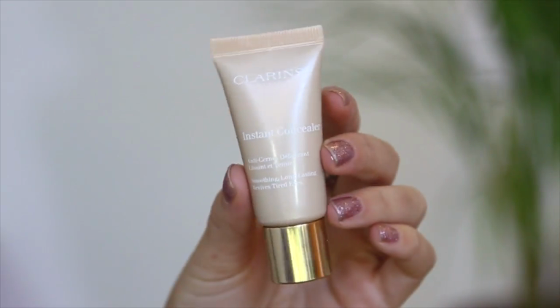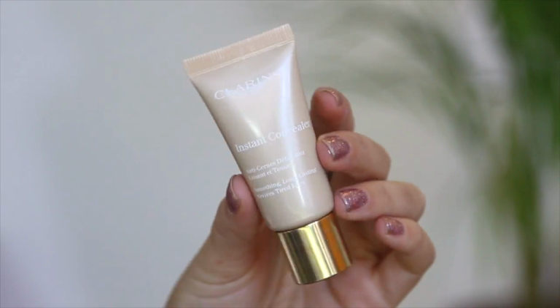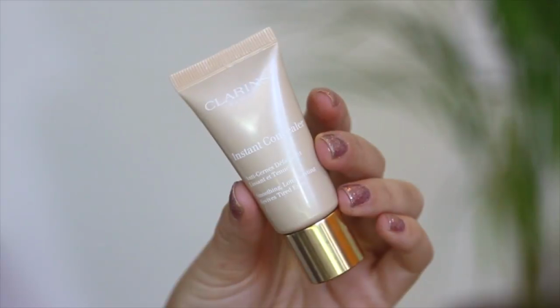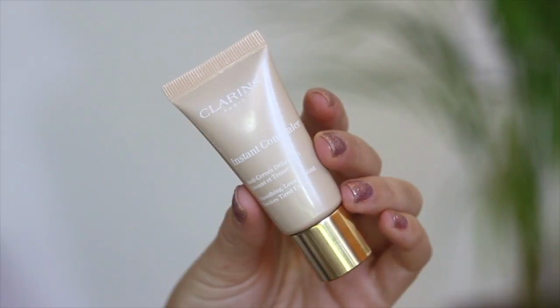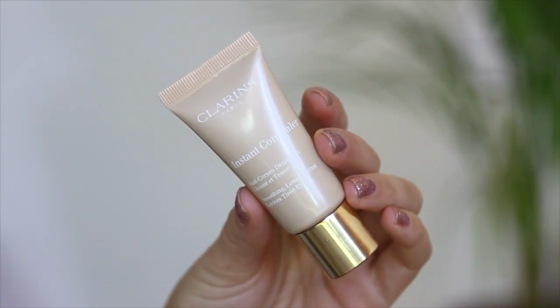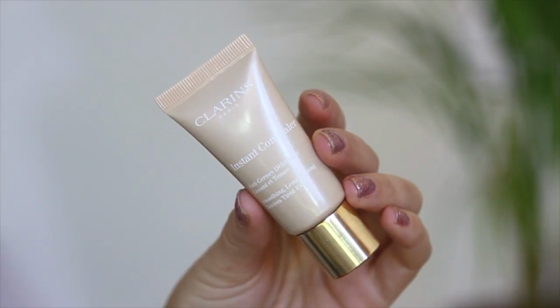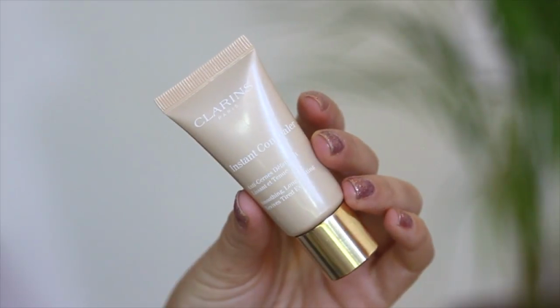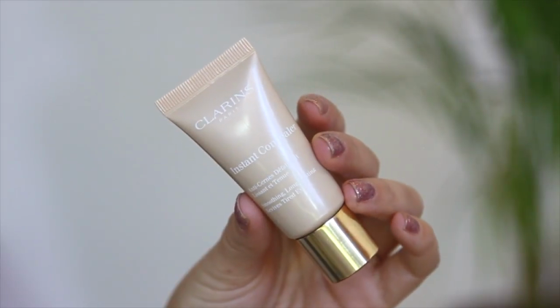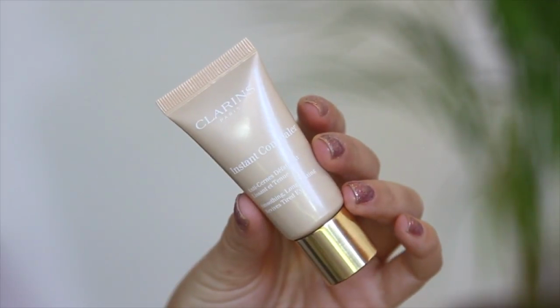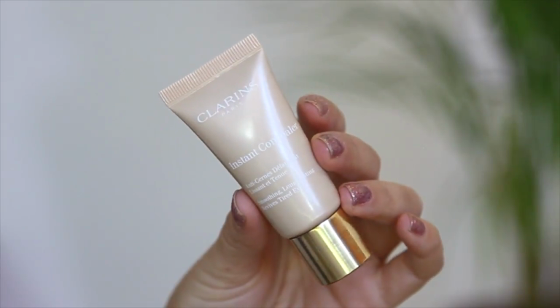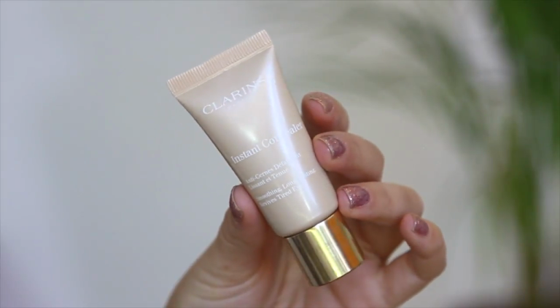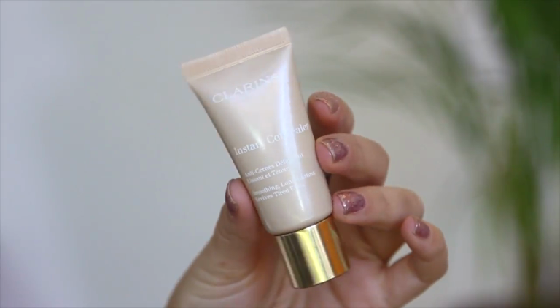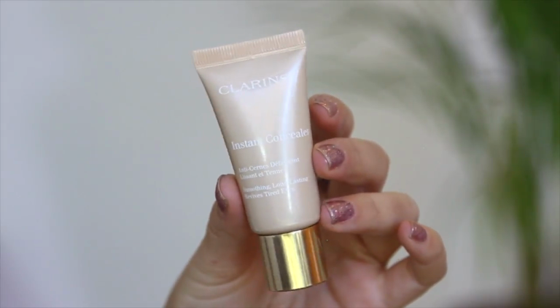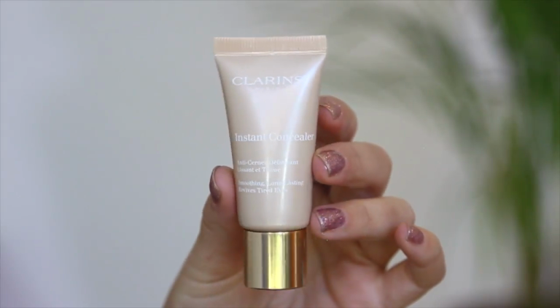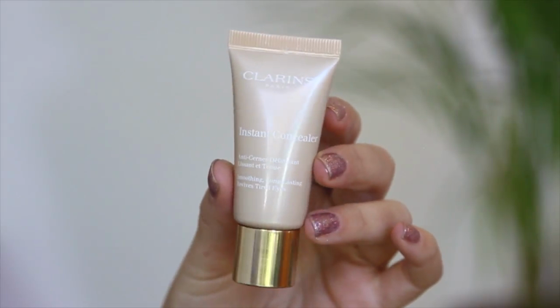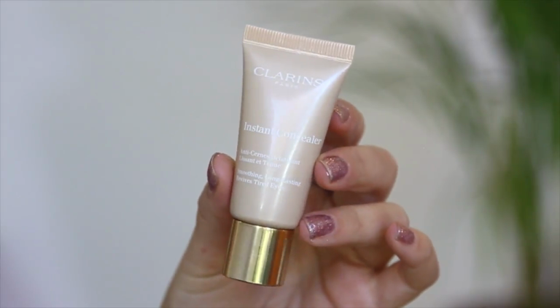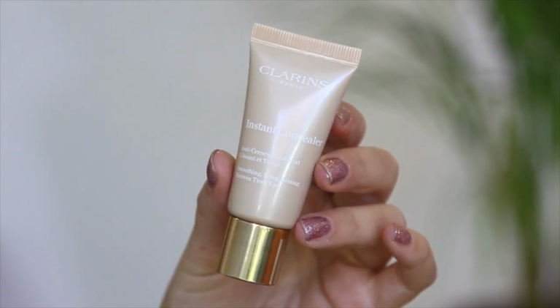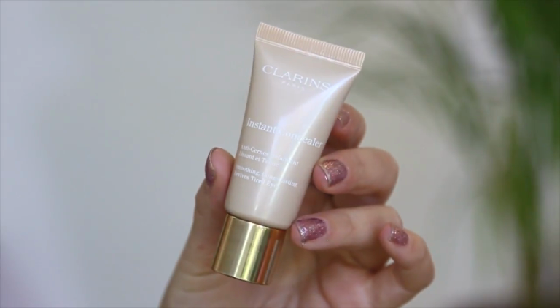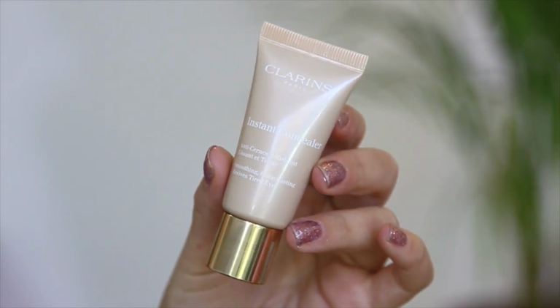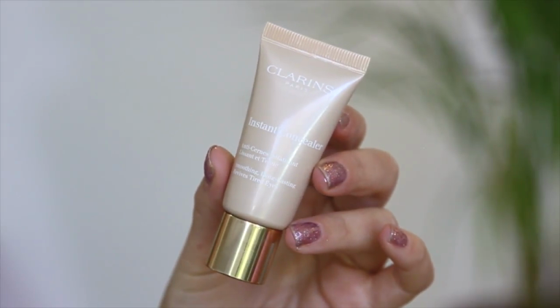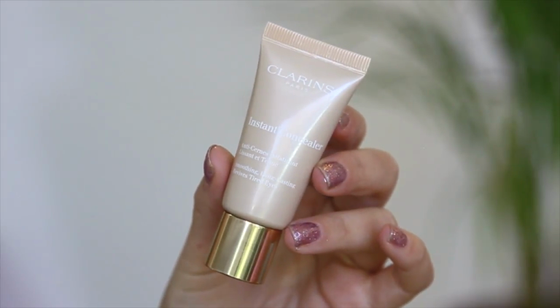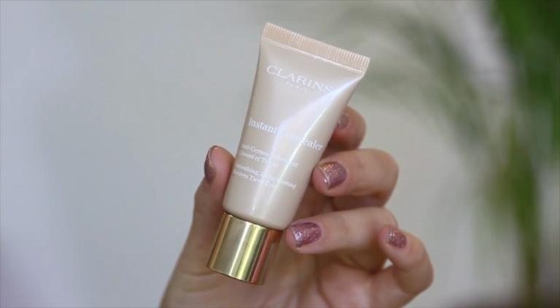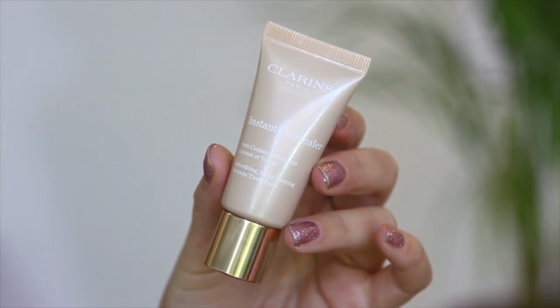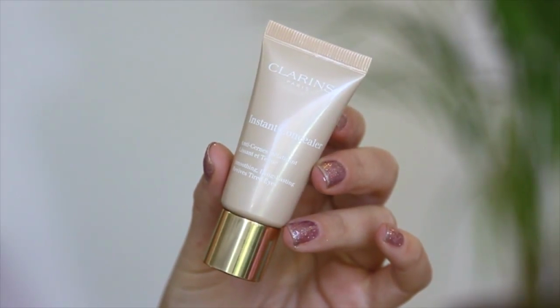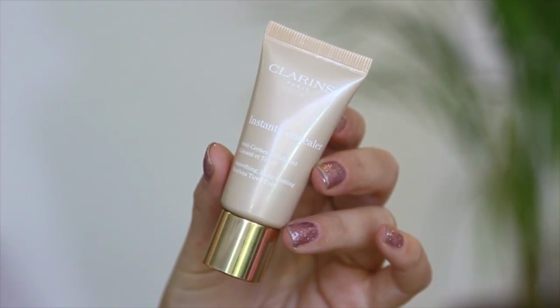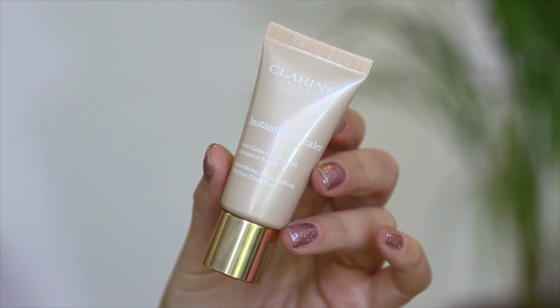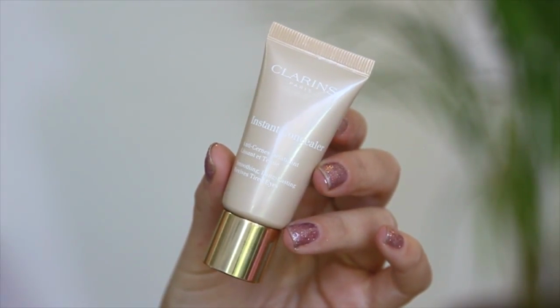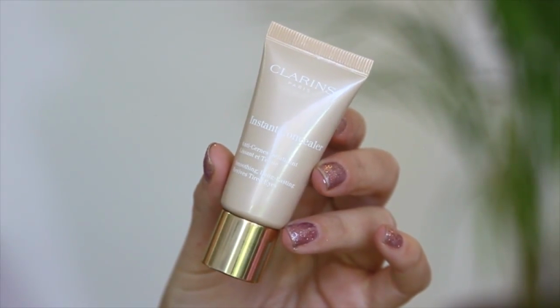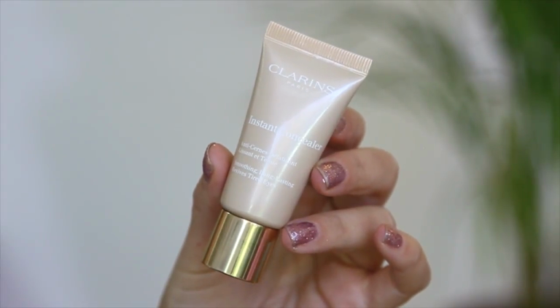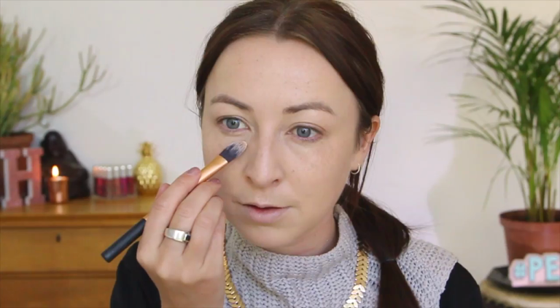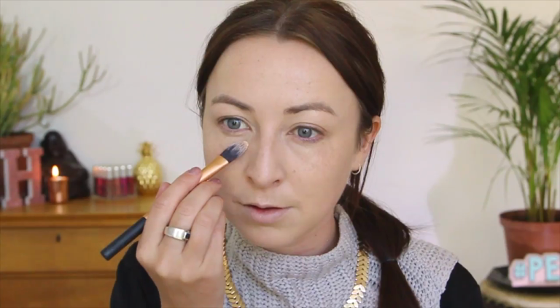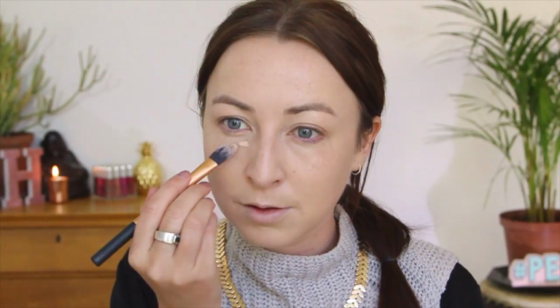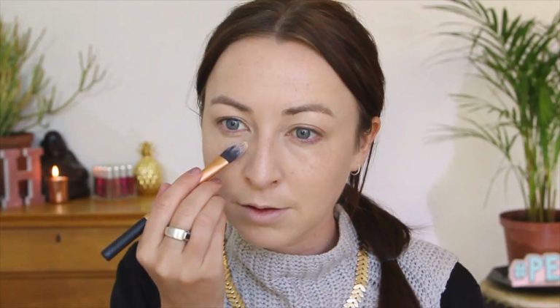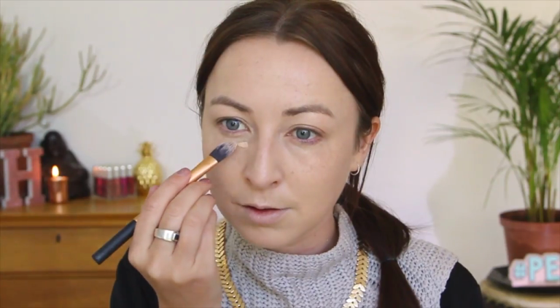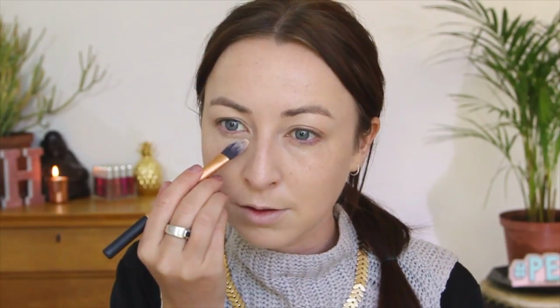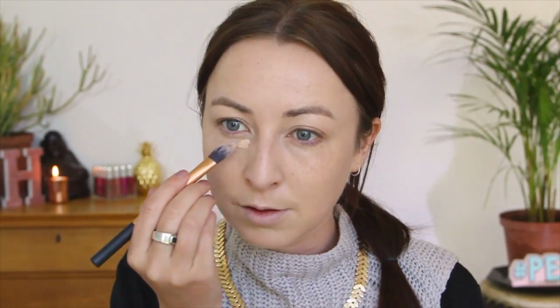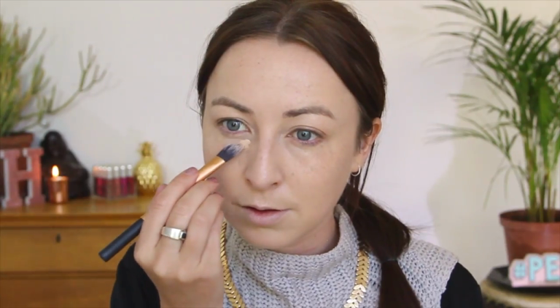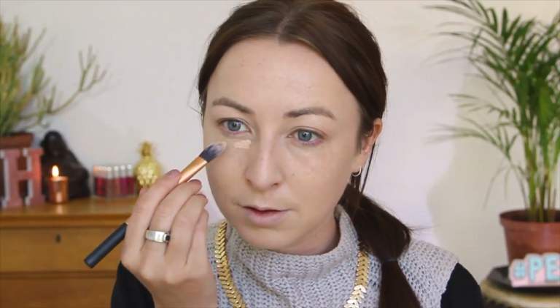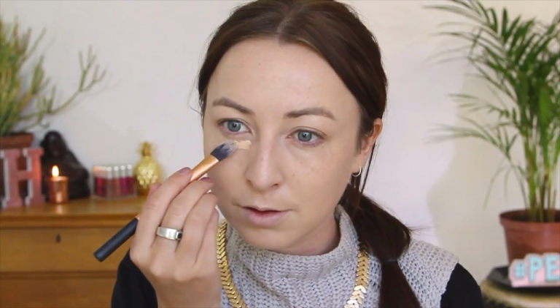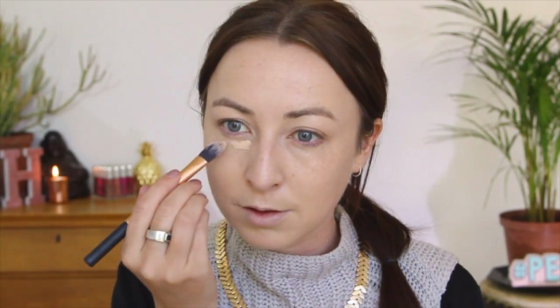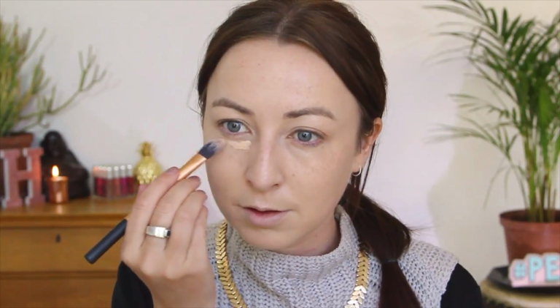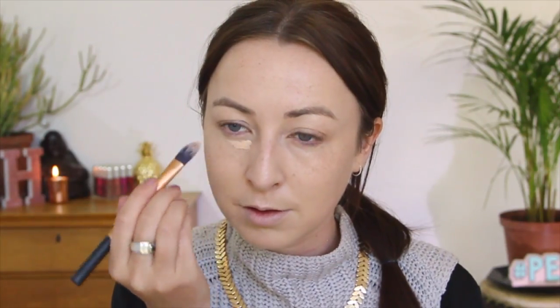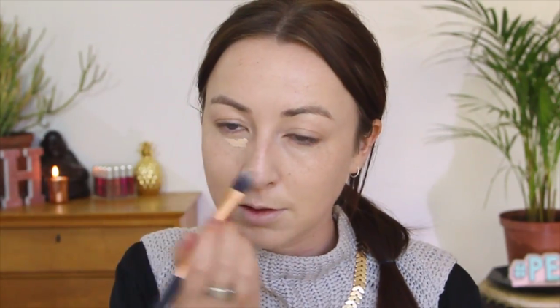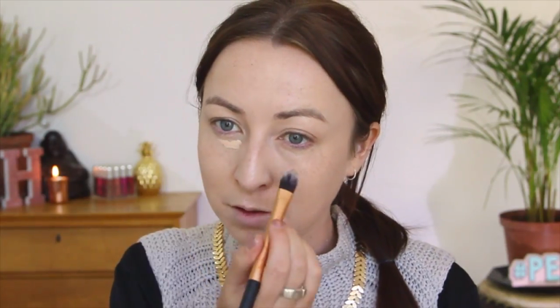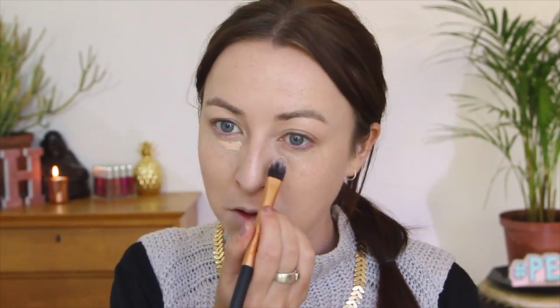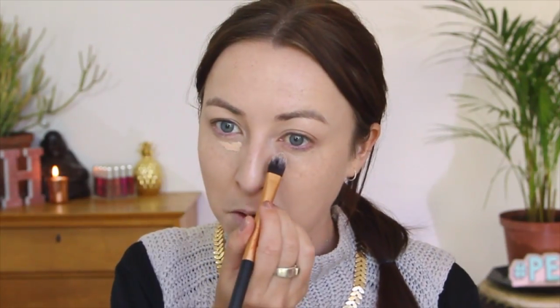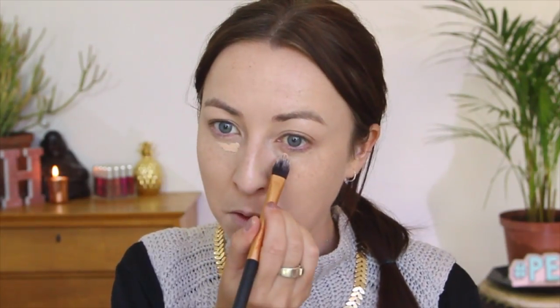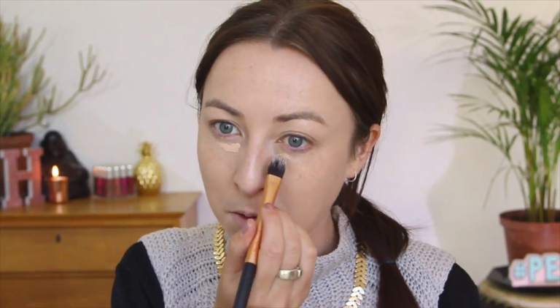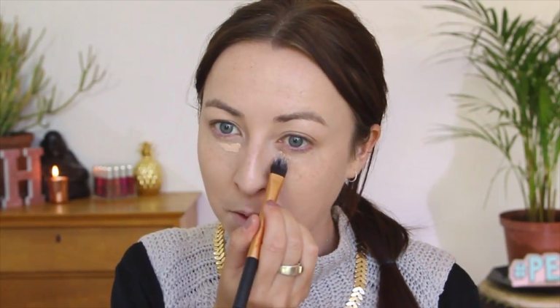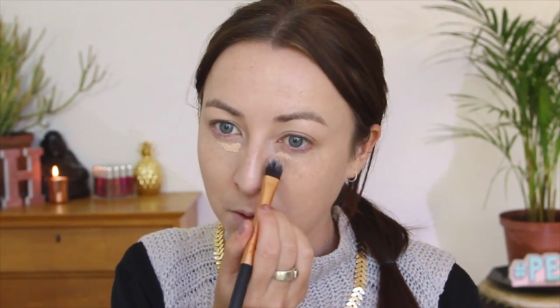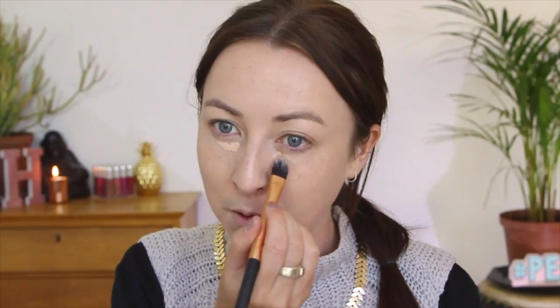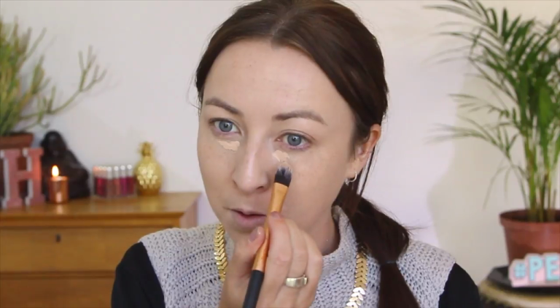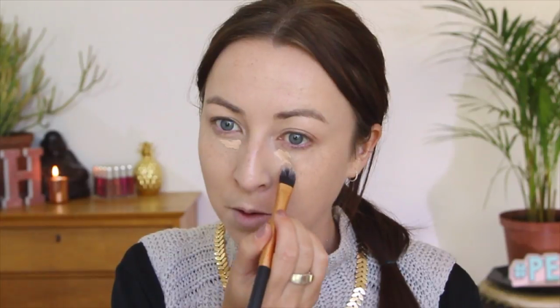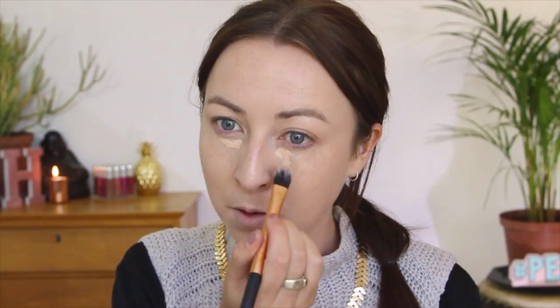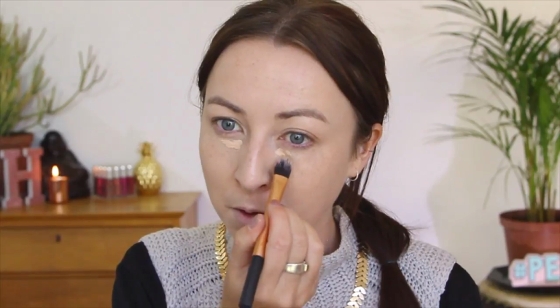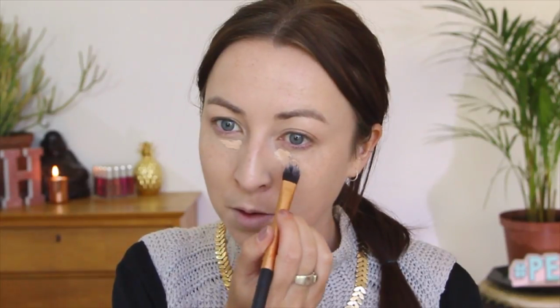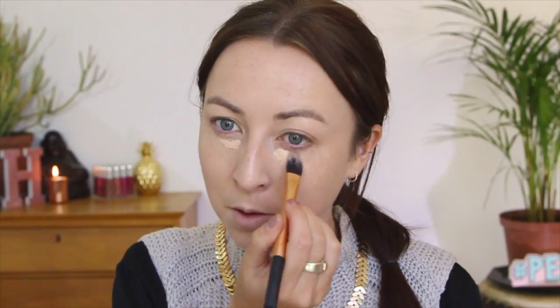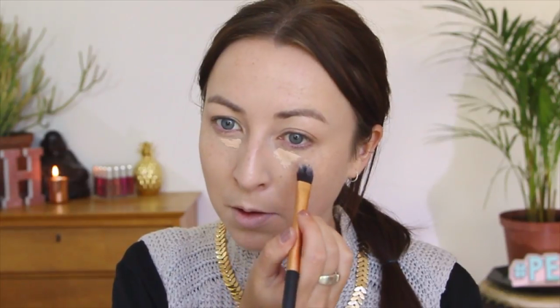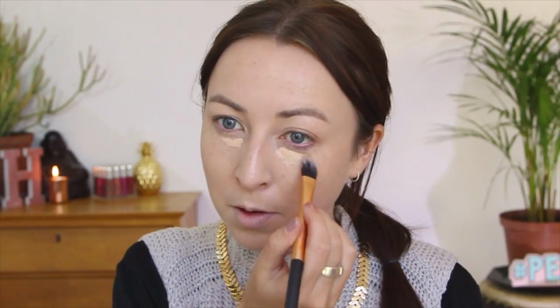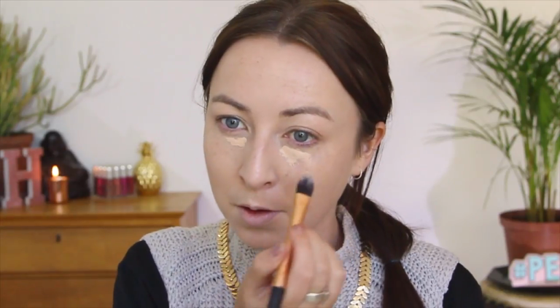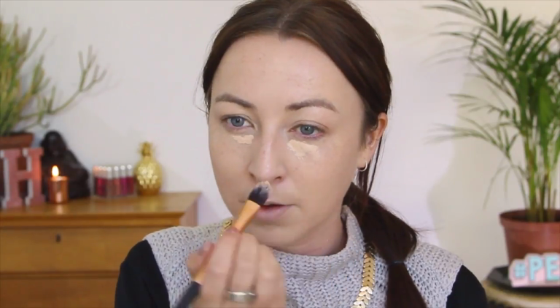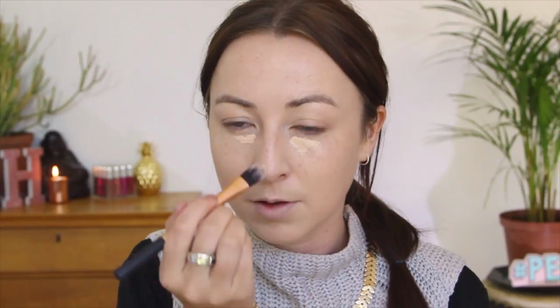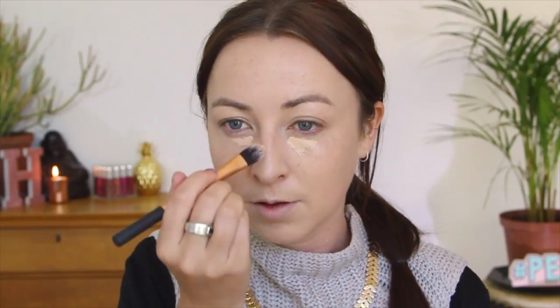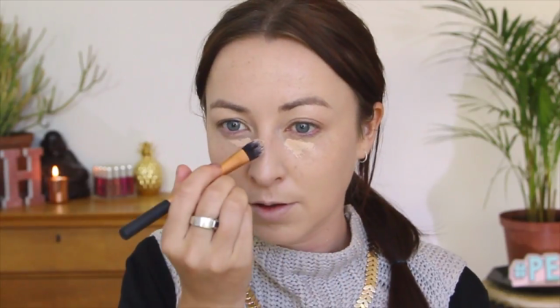I'm then going in with the Clarins instant concealer in the shade 01. I really love how pigmented this concealer is — it's brilliant.